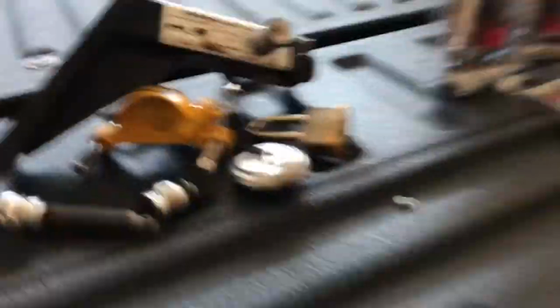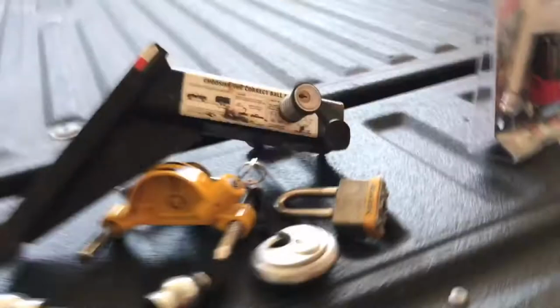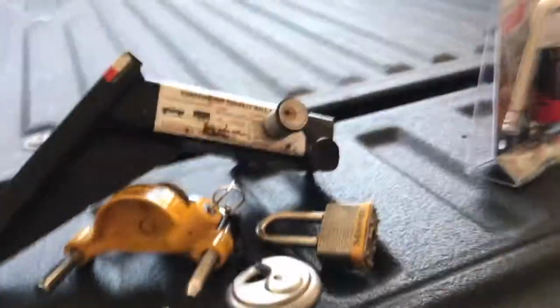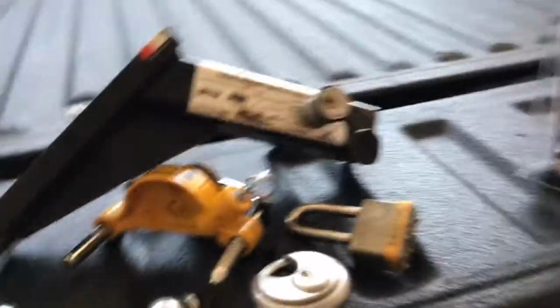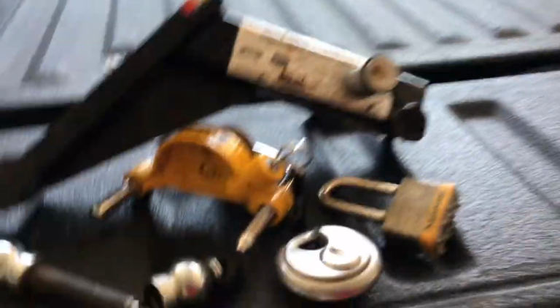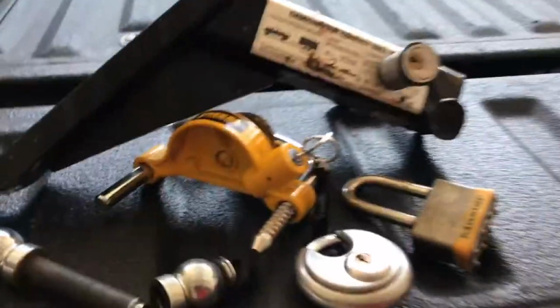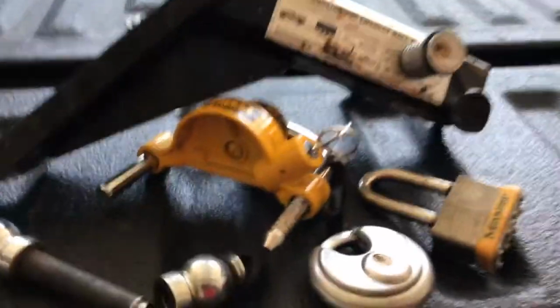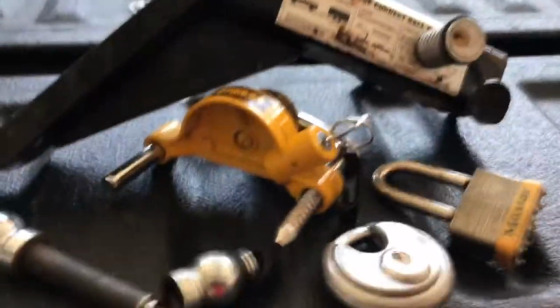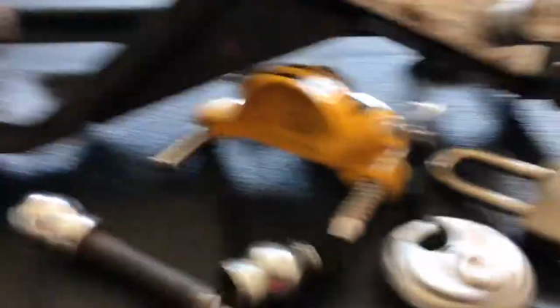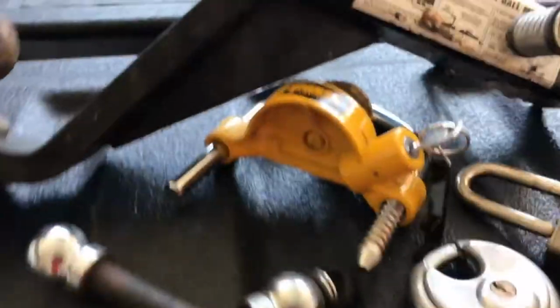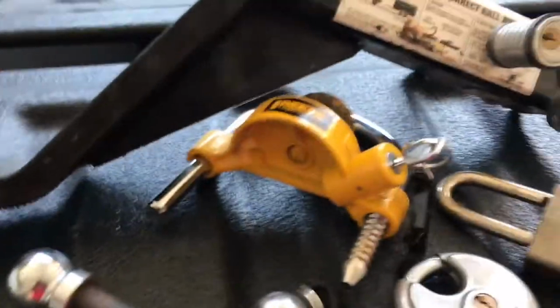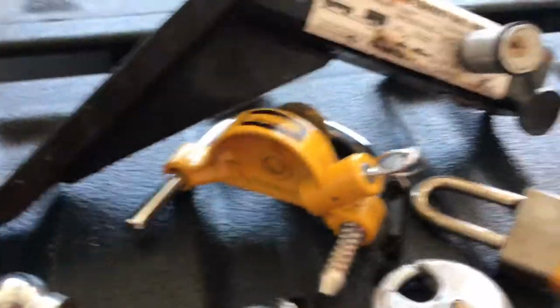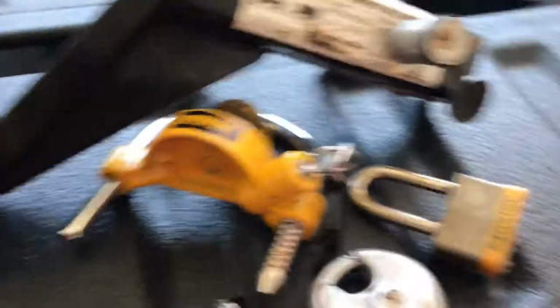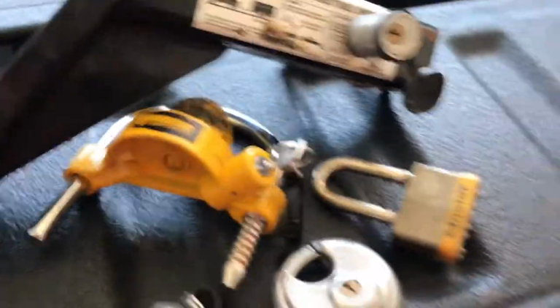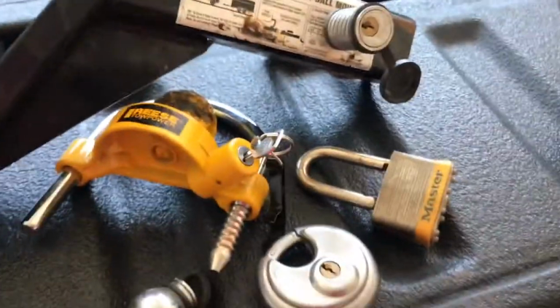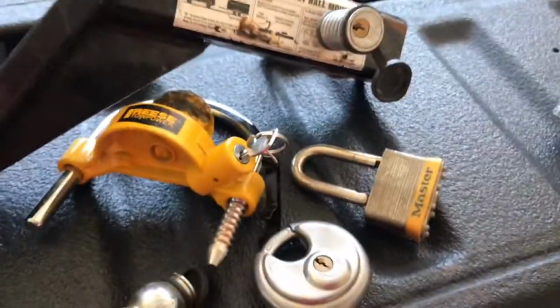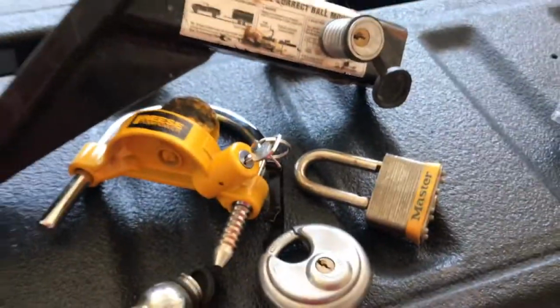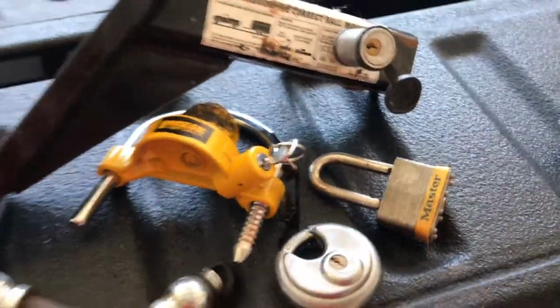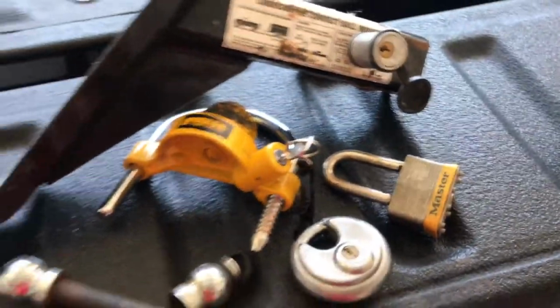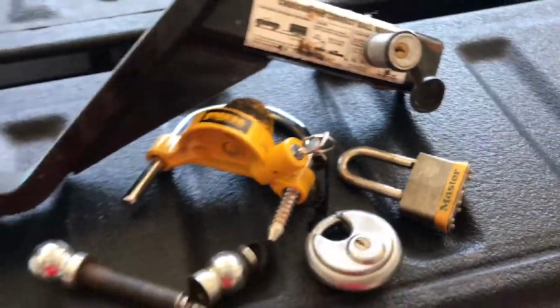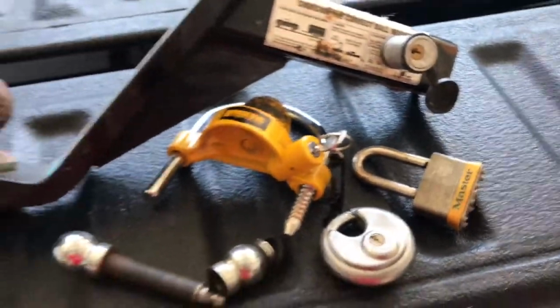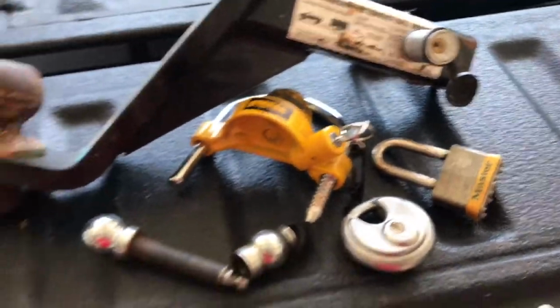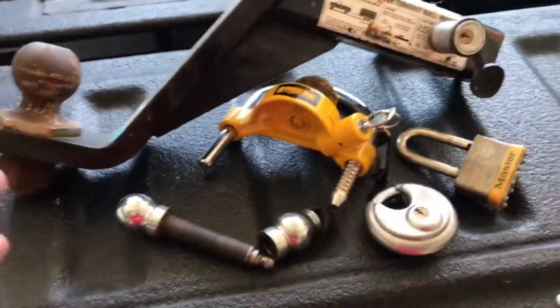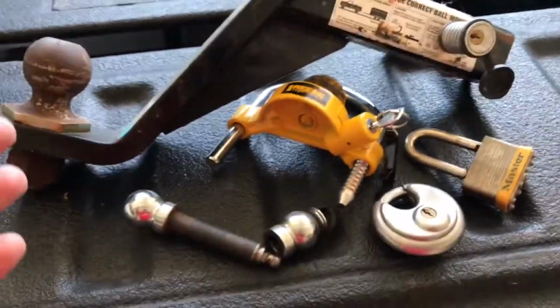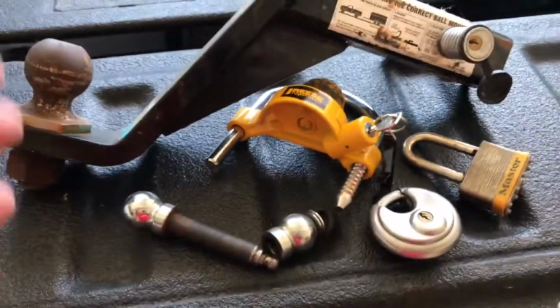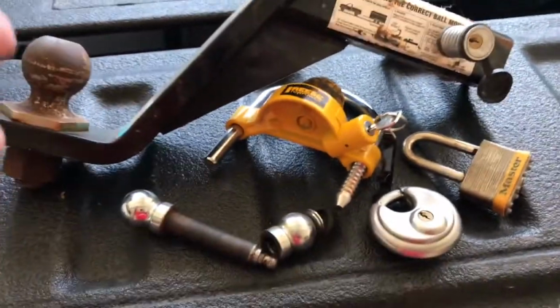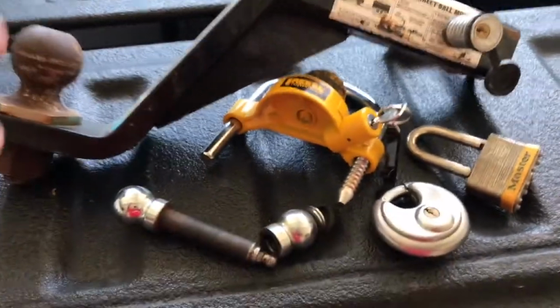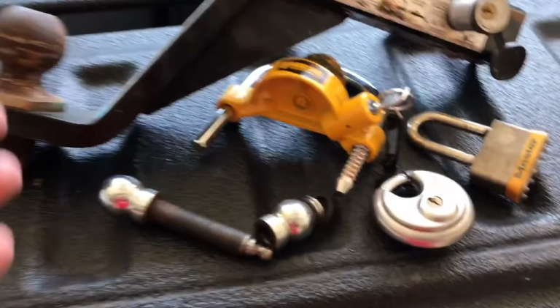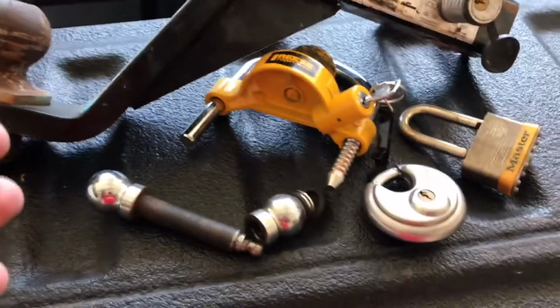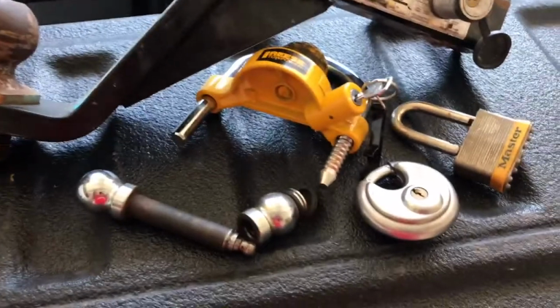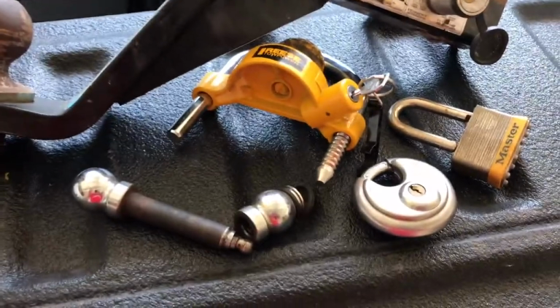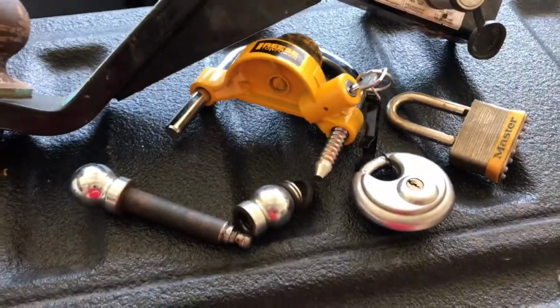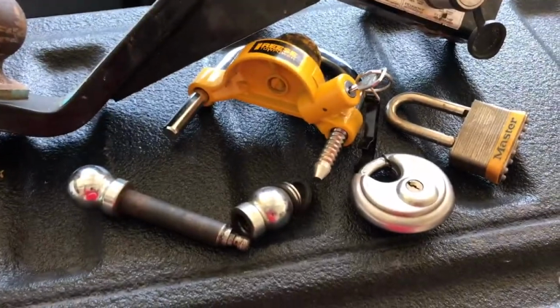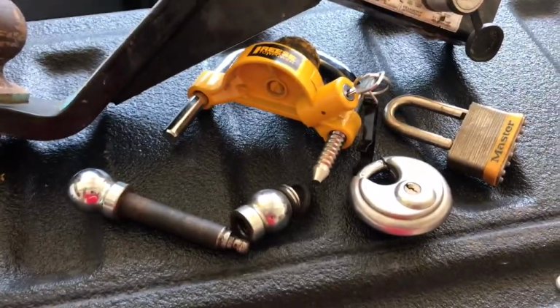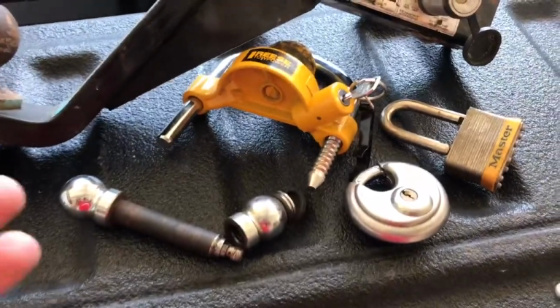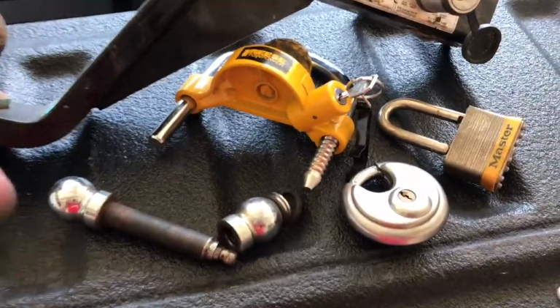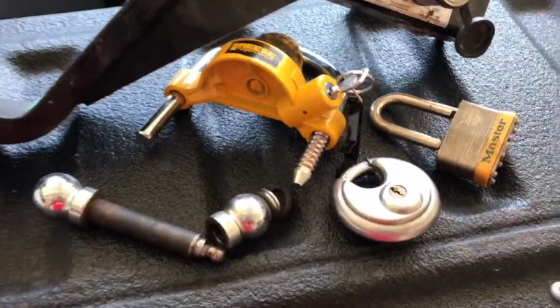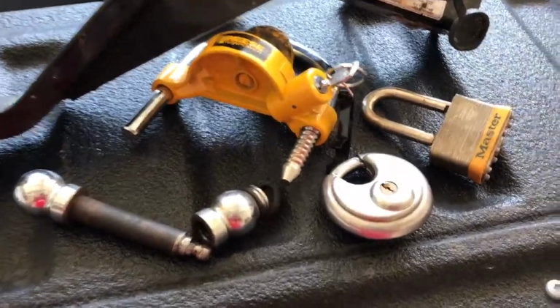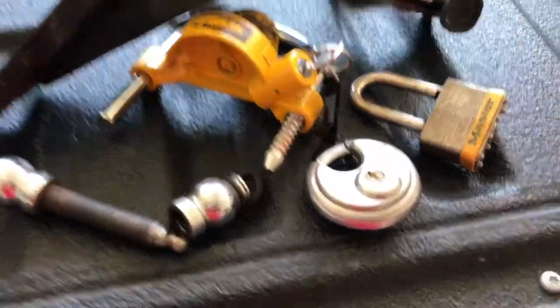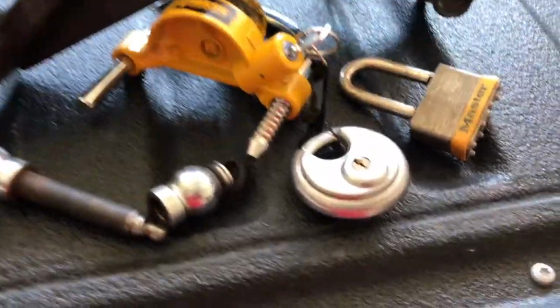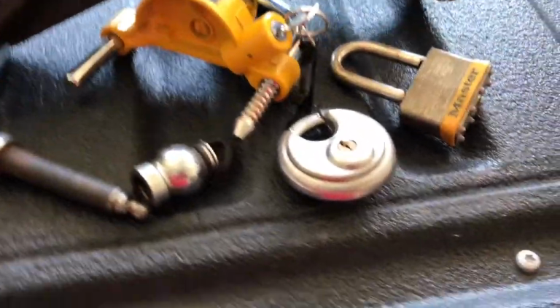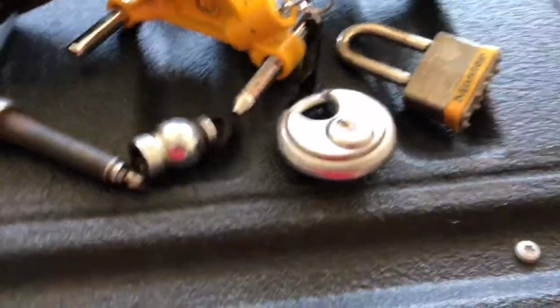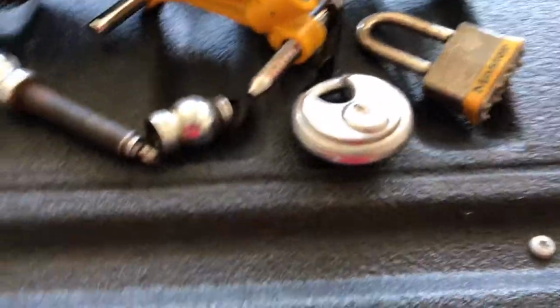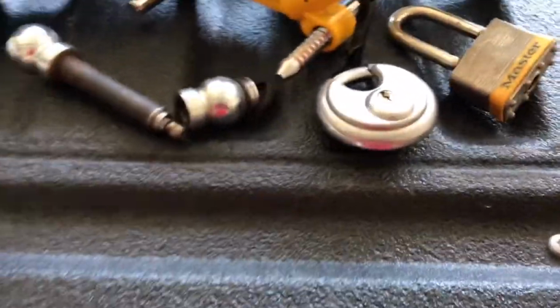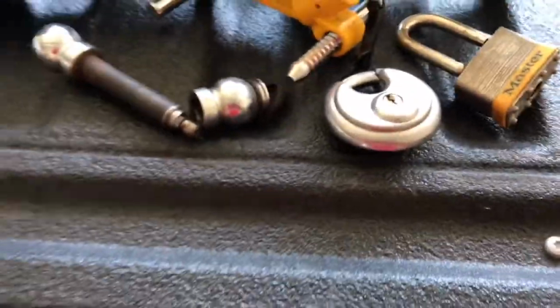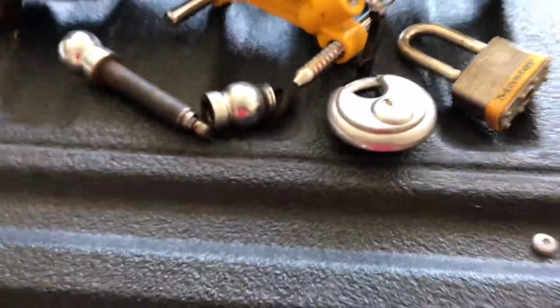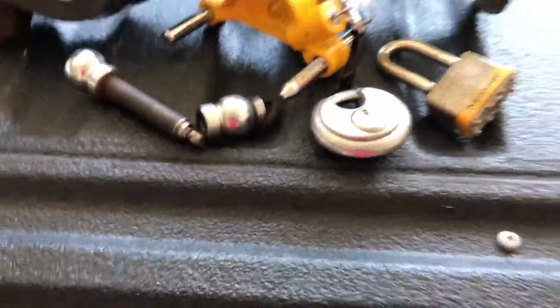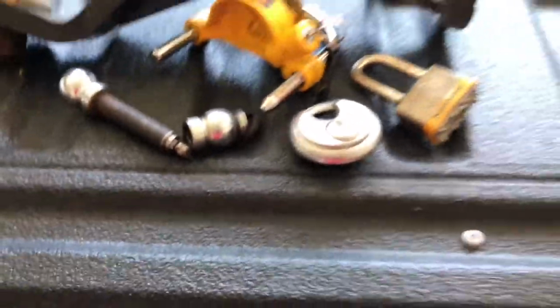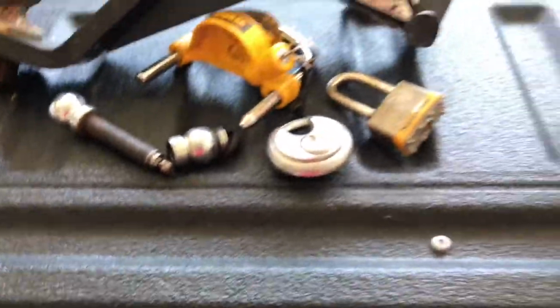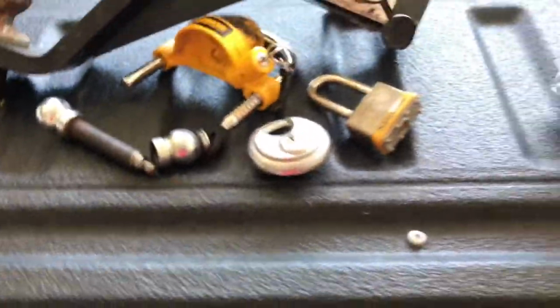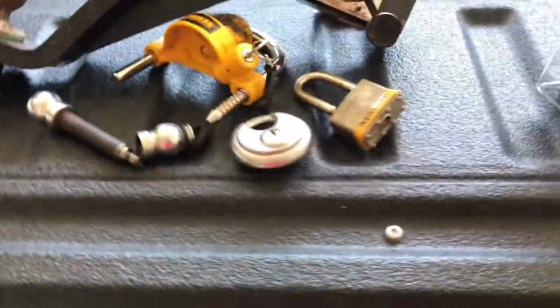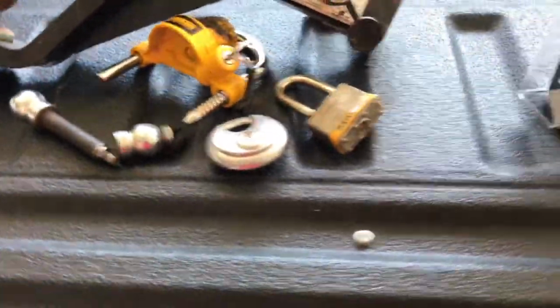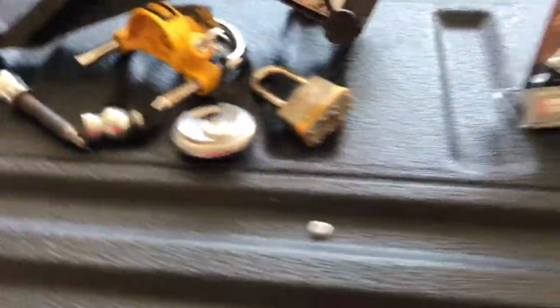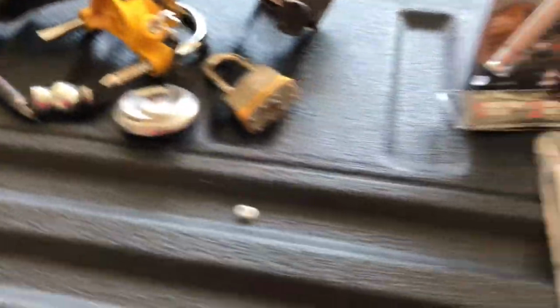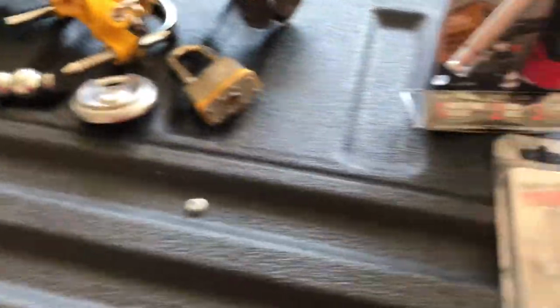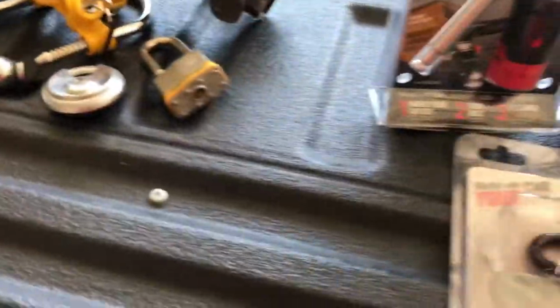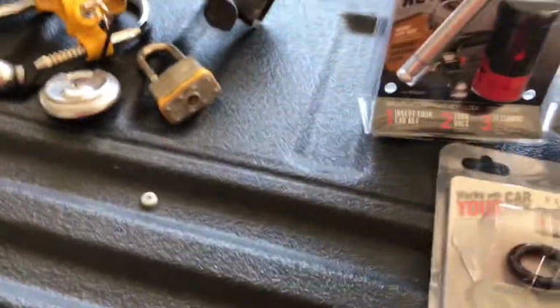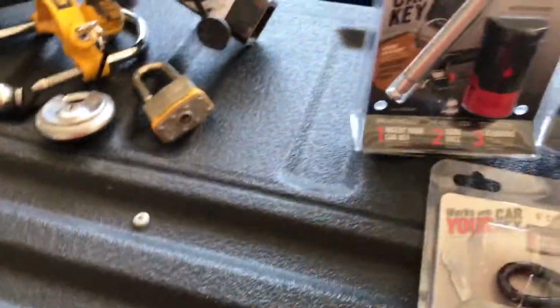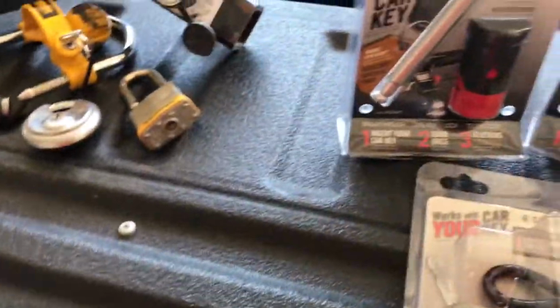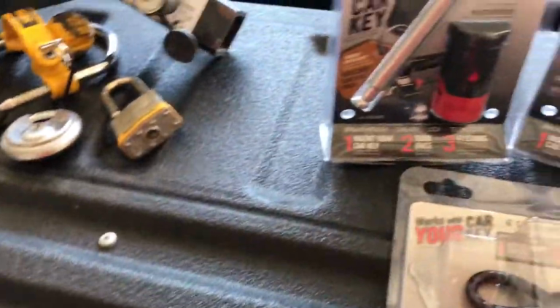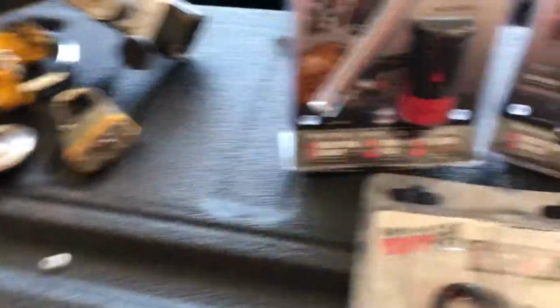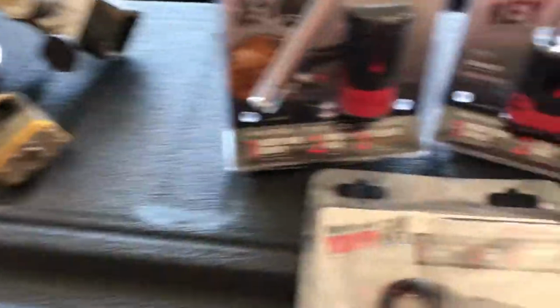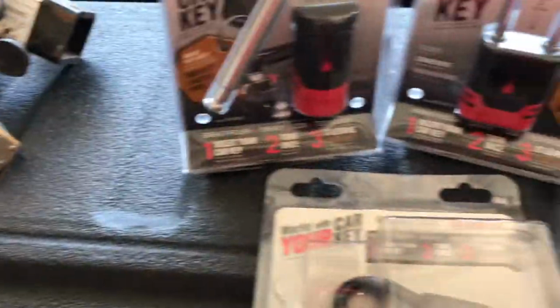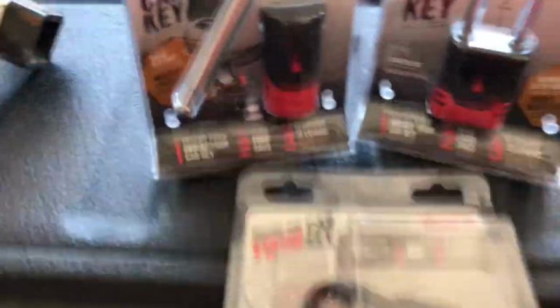I'm sure you're like me and you have all kinds of pin locks, ball locks, pad locks — things you don't even know where they came from, let alone where the key is.